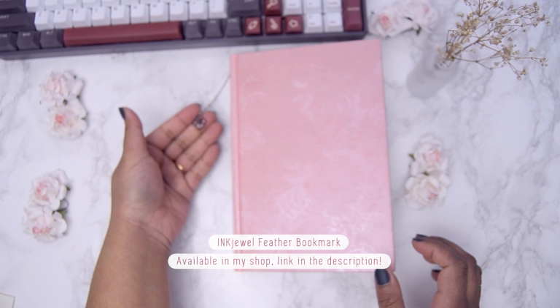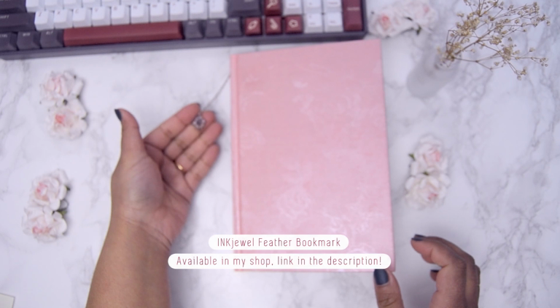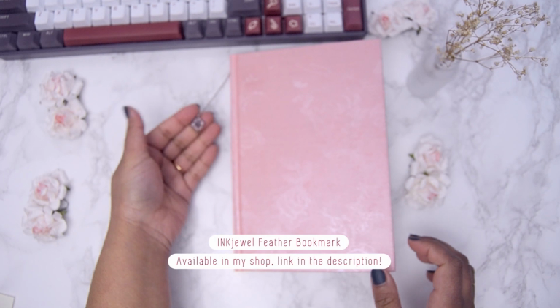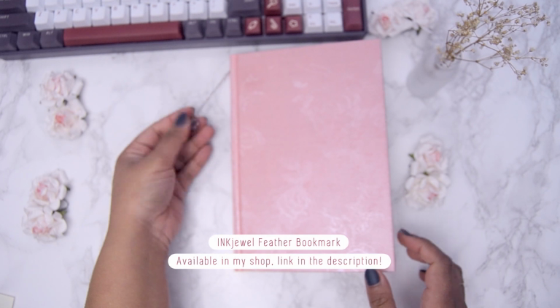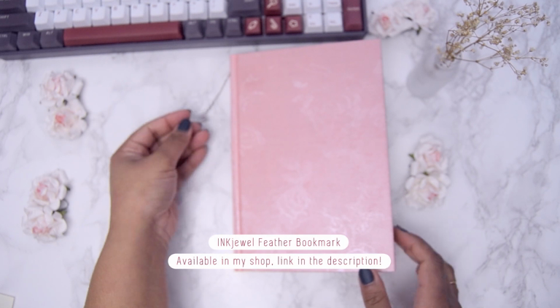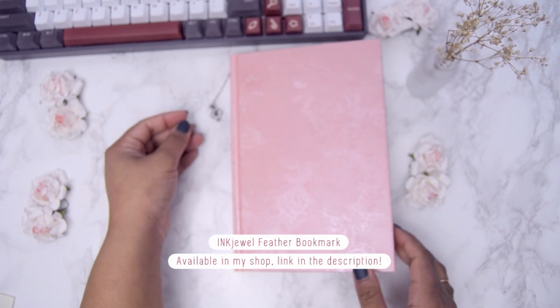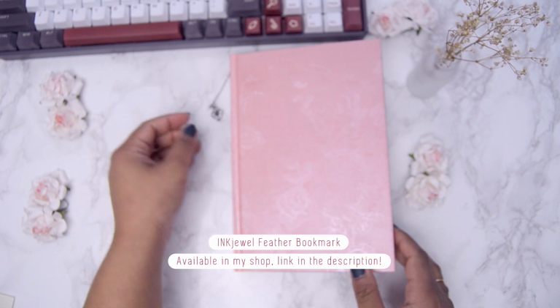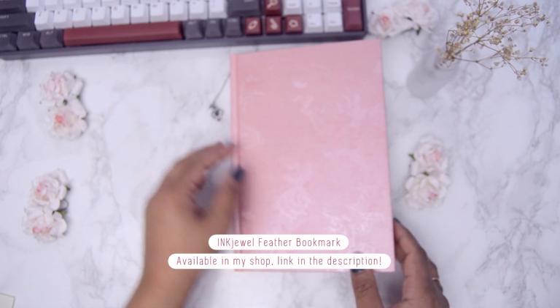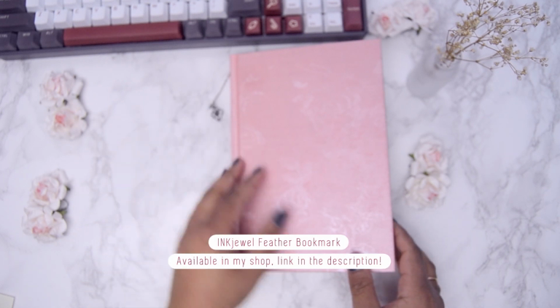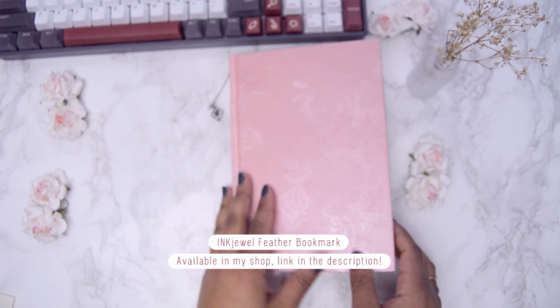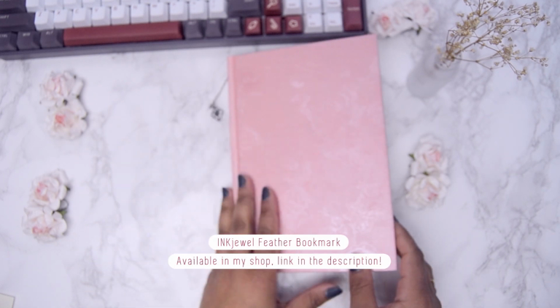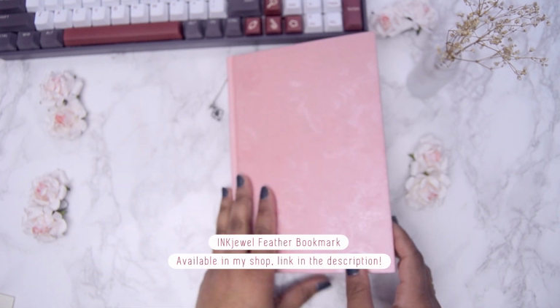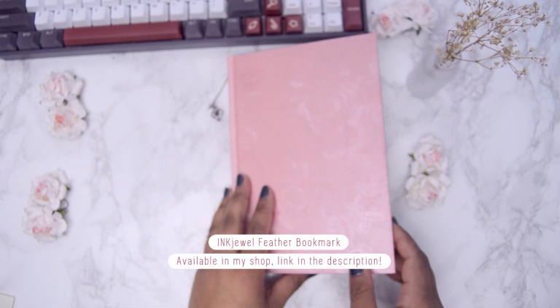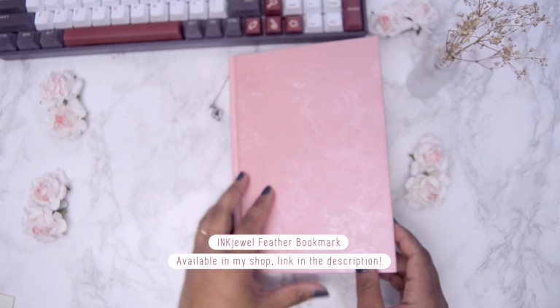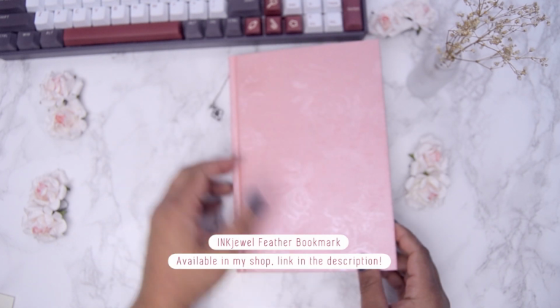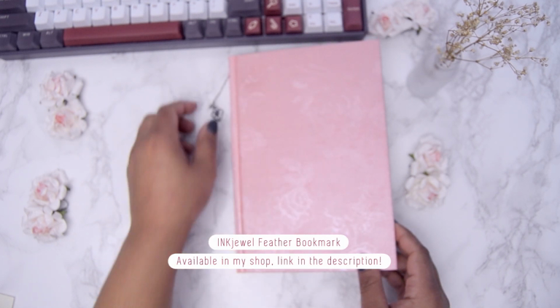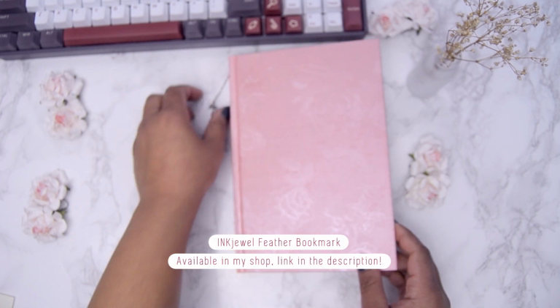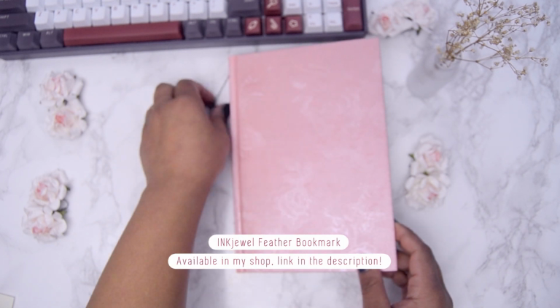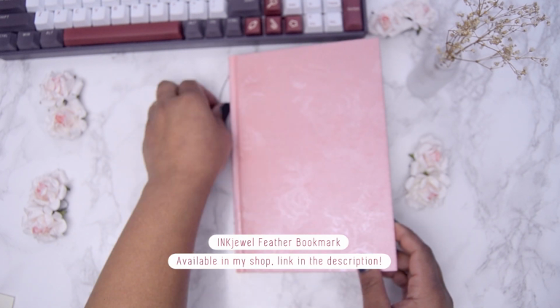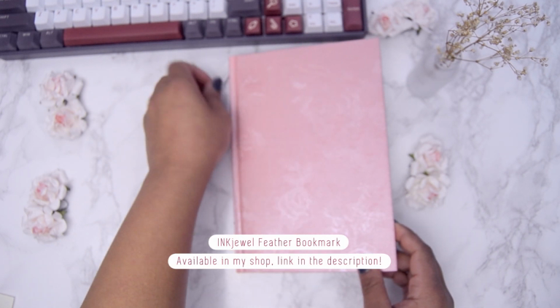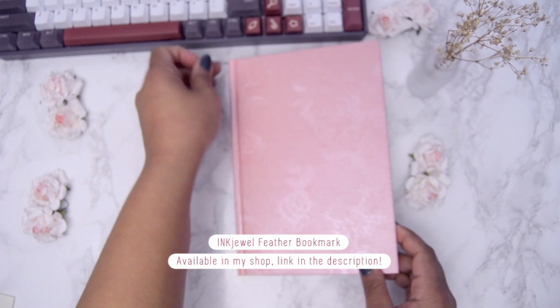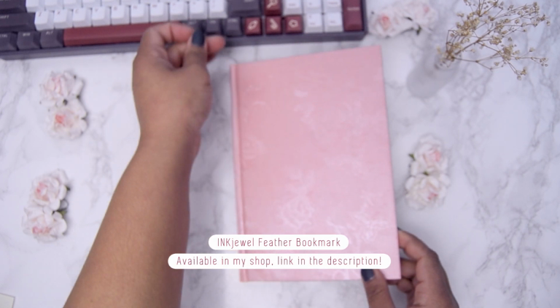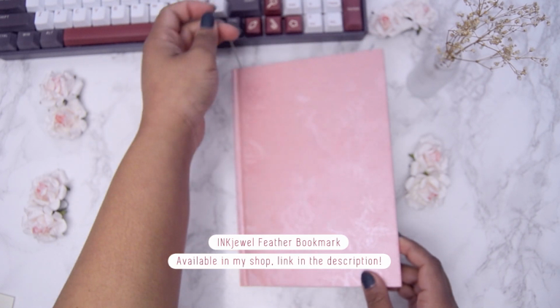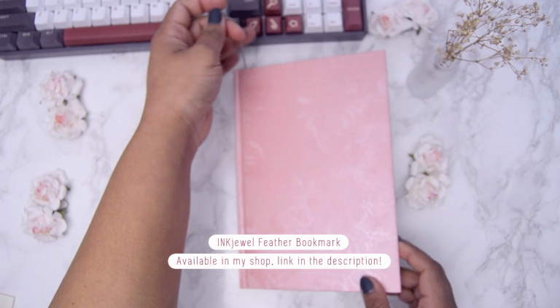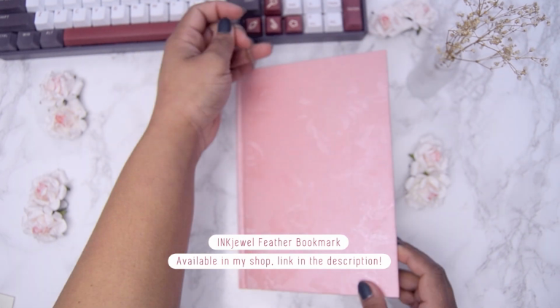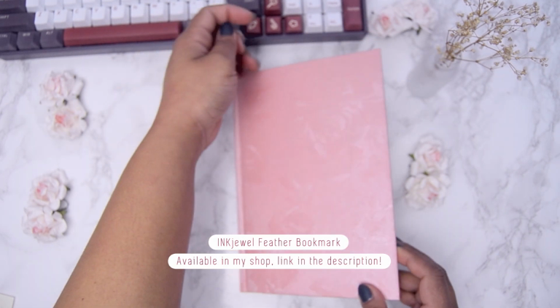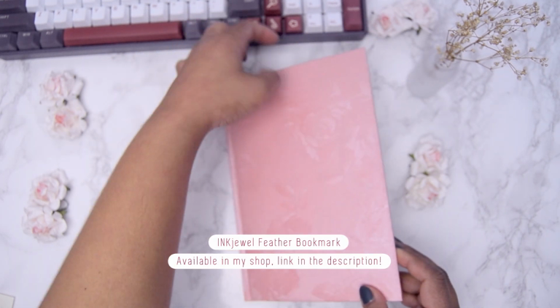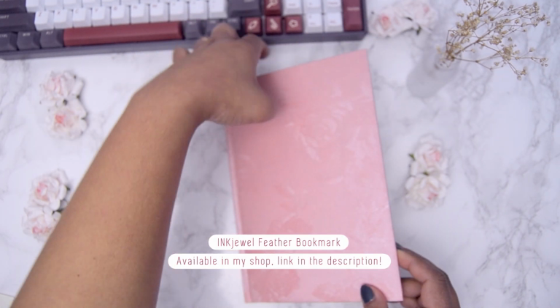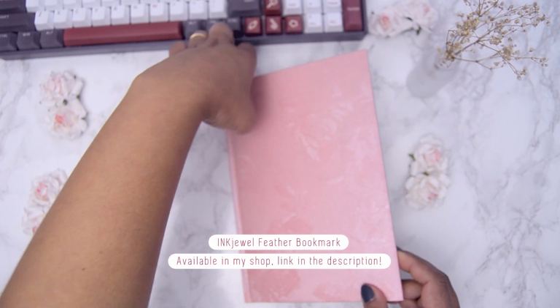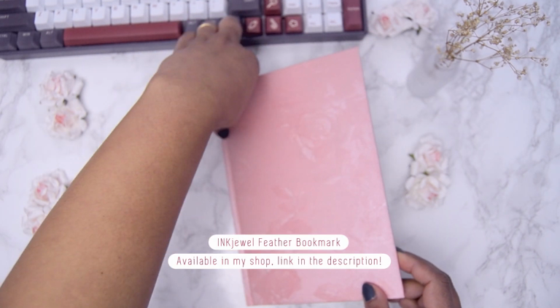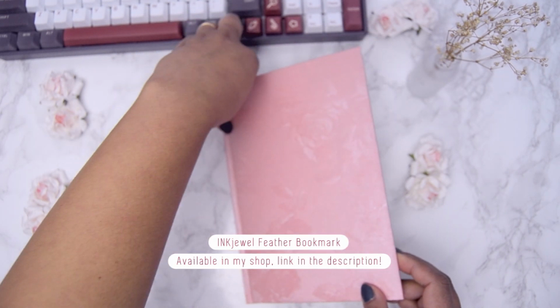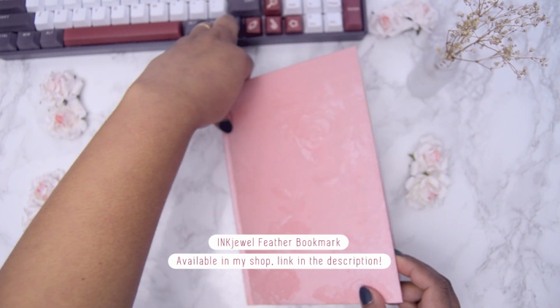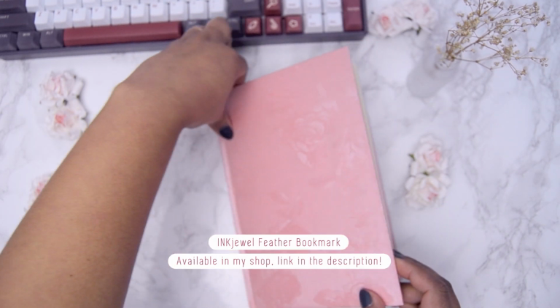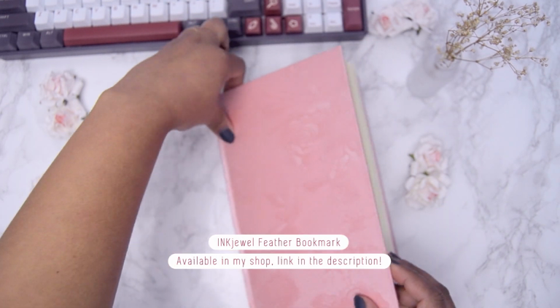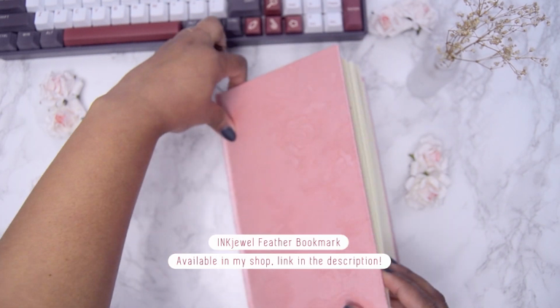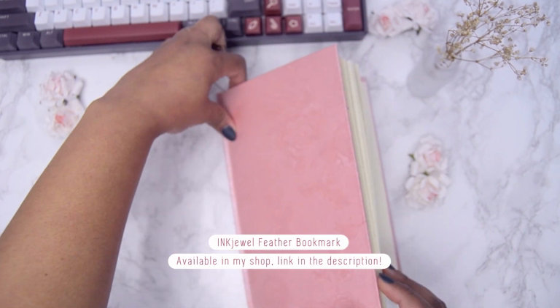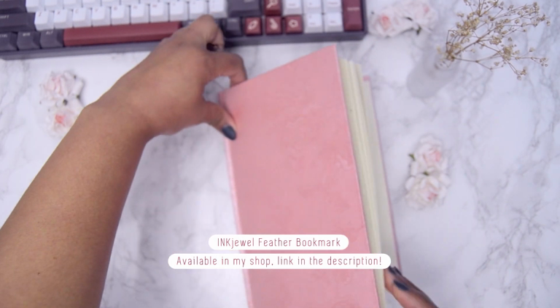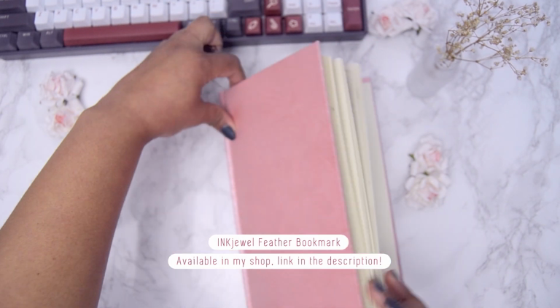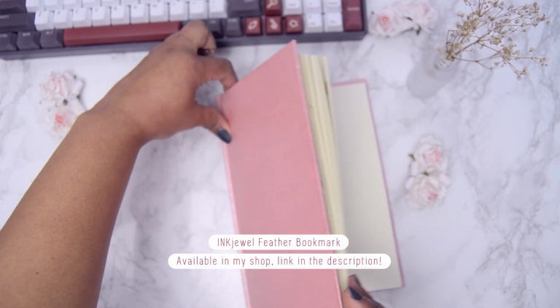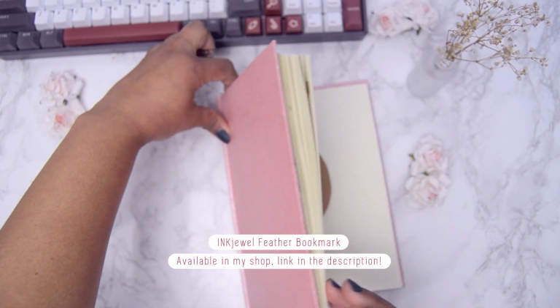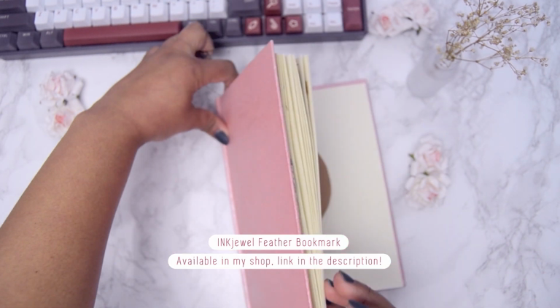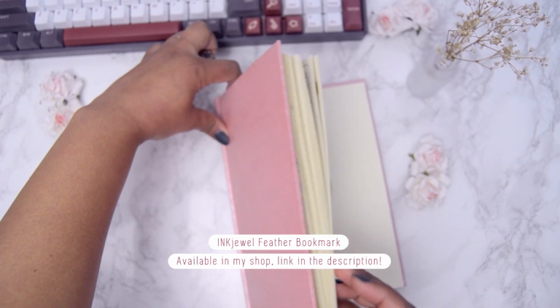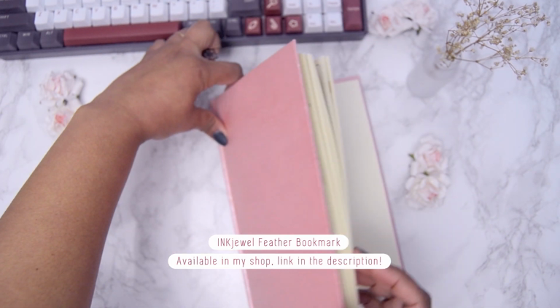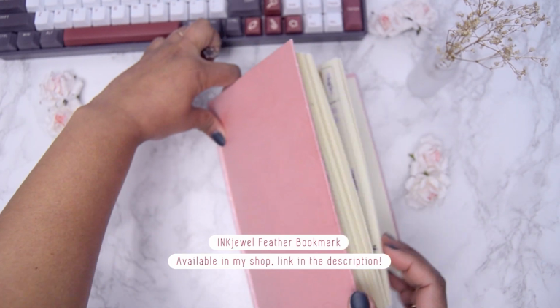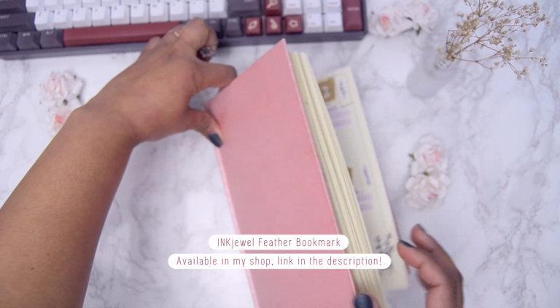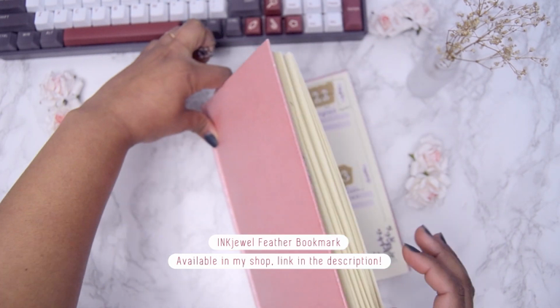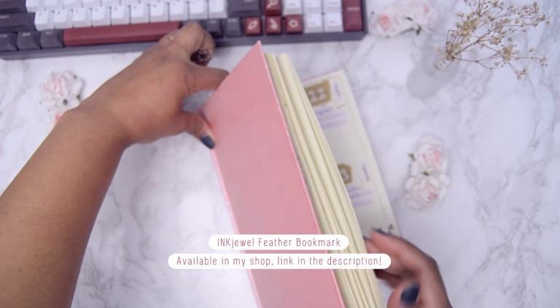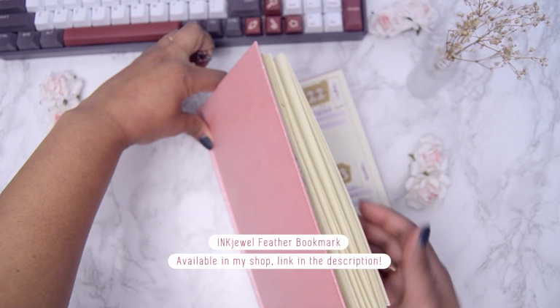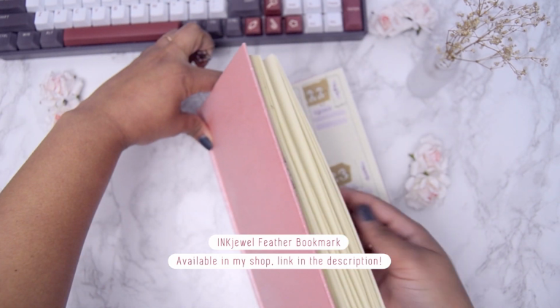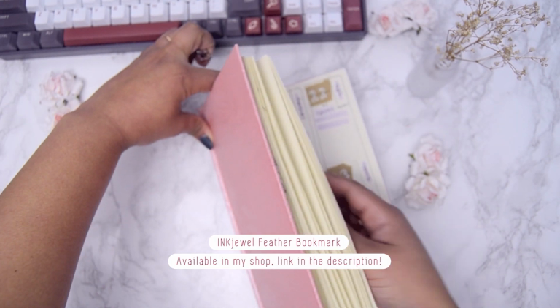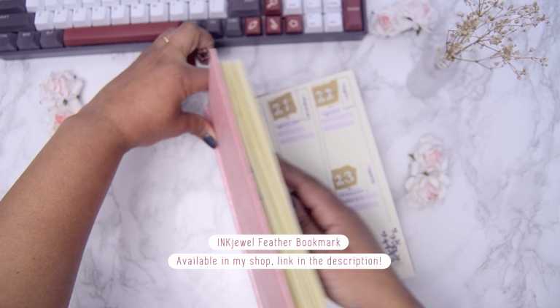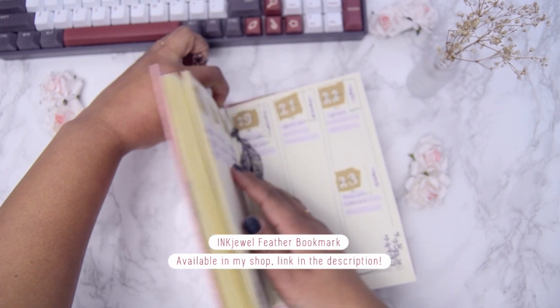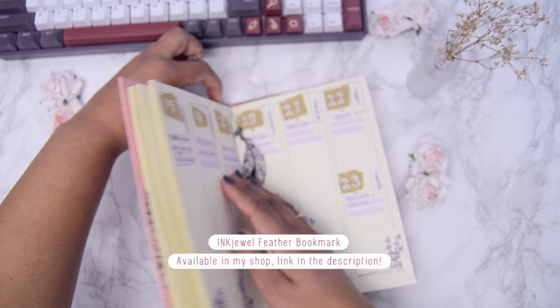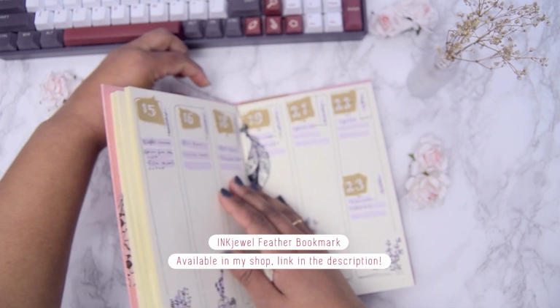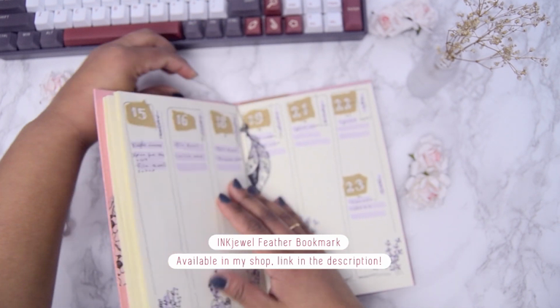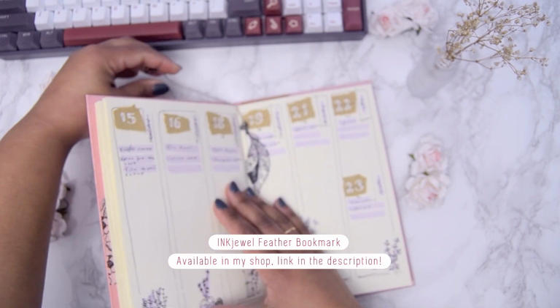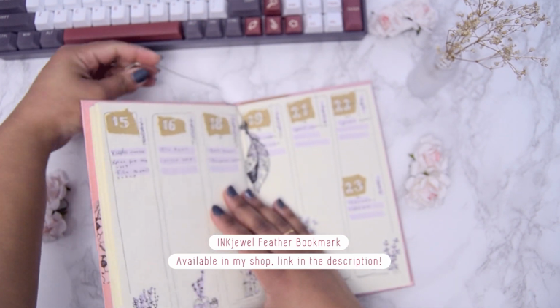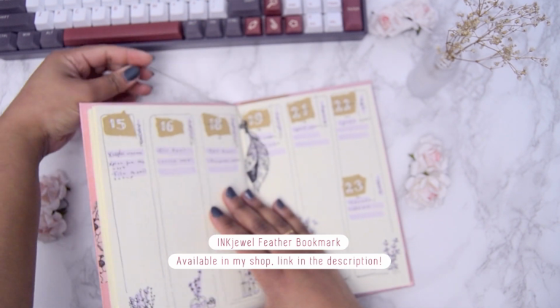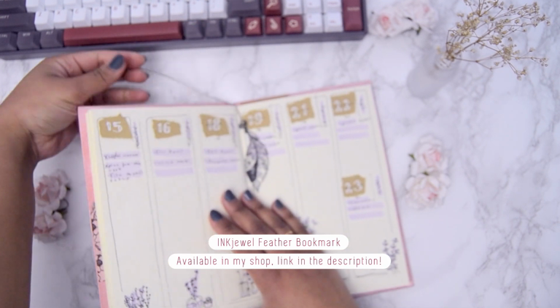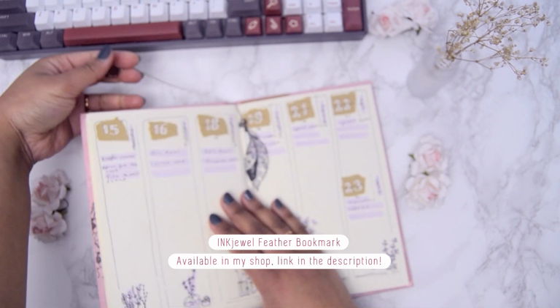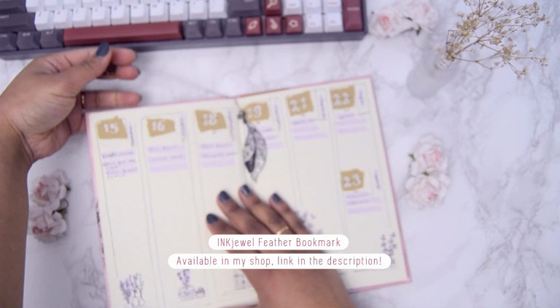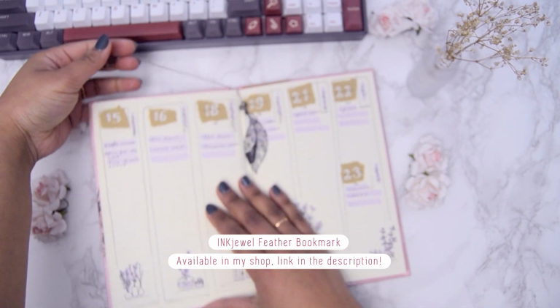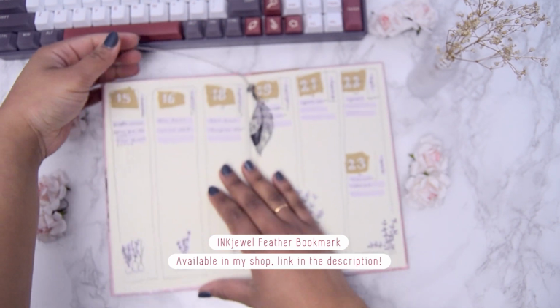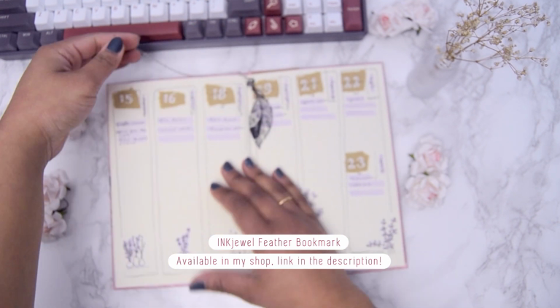Here's my little handmade feather bookmark. You can get it in my Etsy shop if you're interested. The link is in the description or in the info icon.